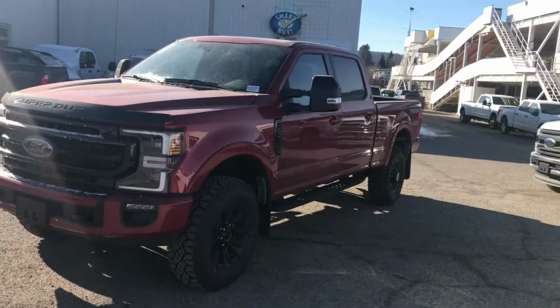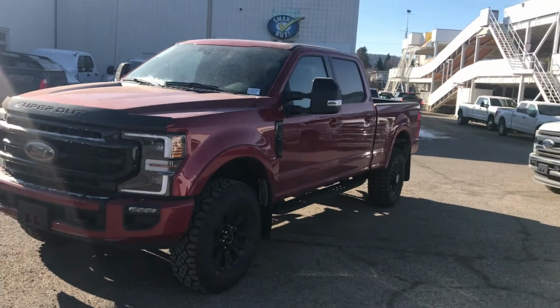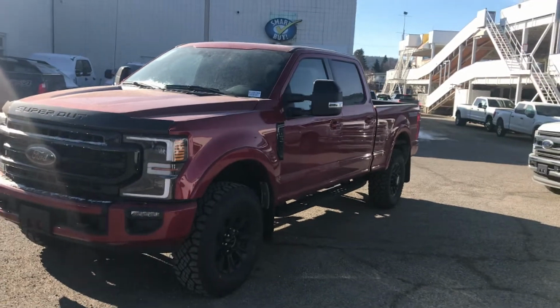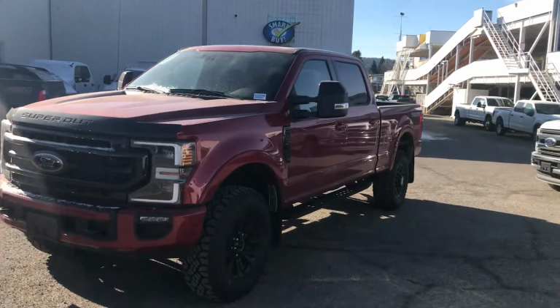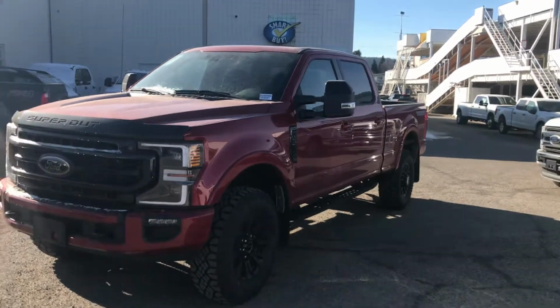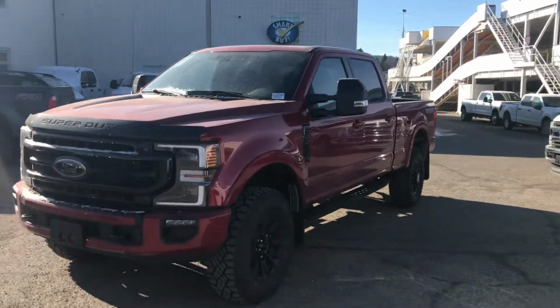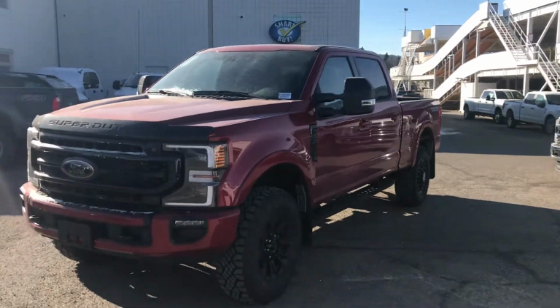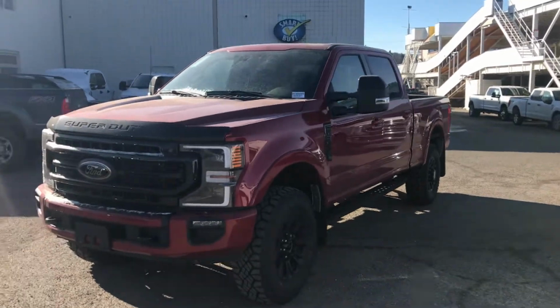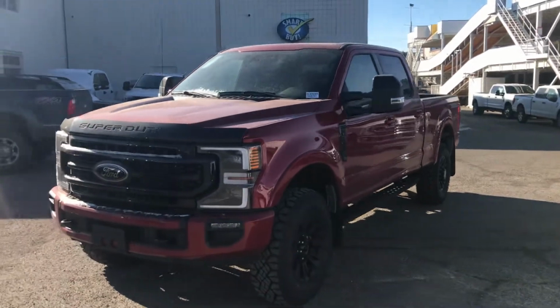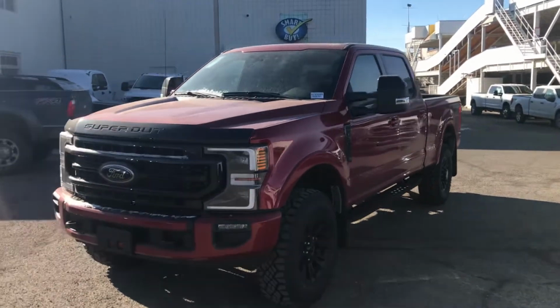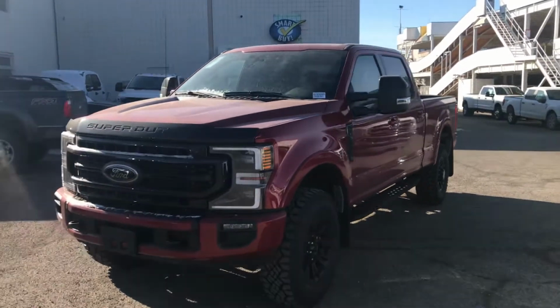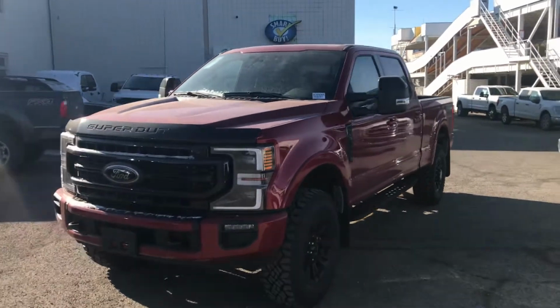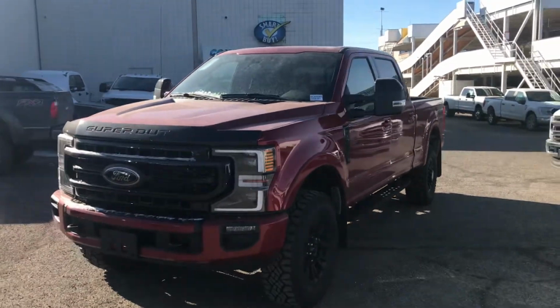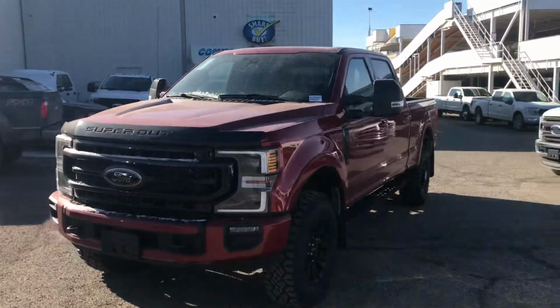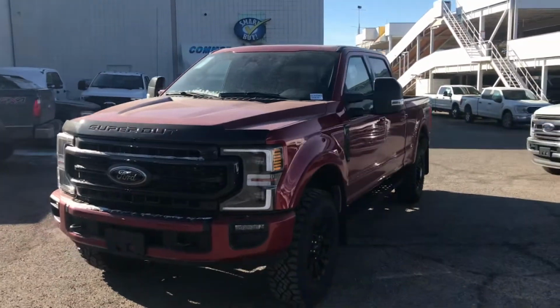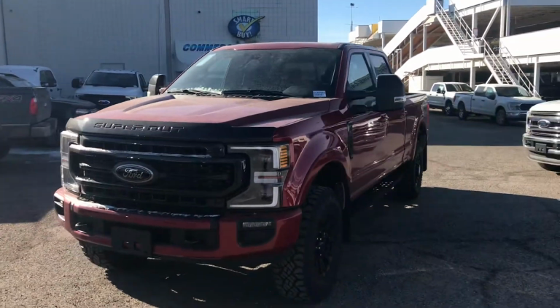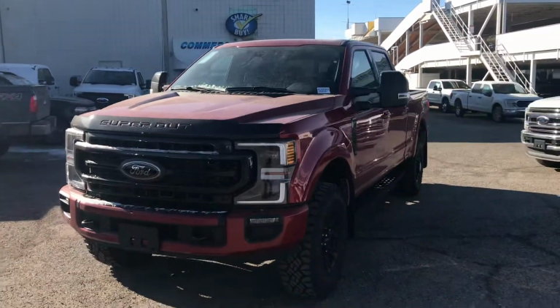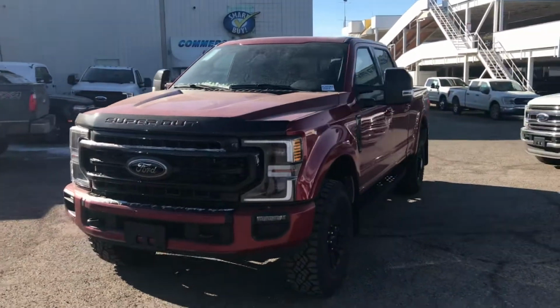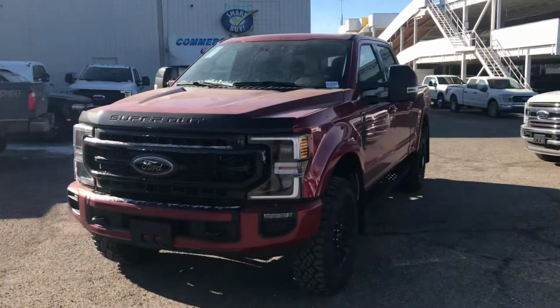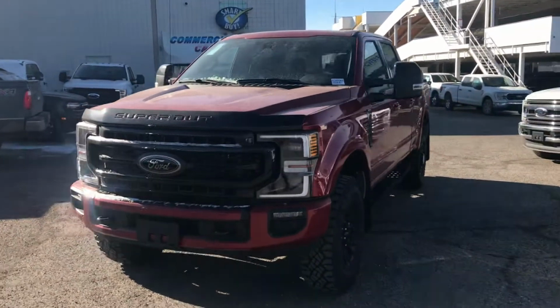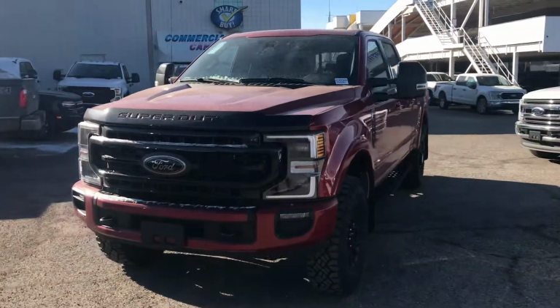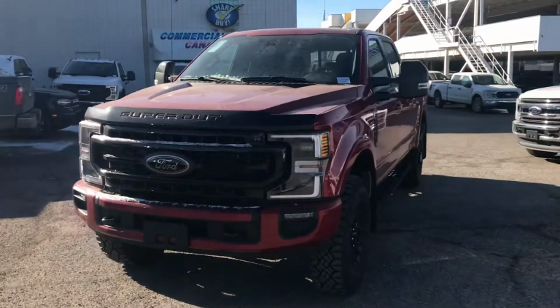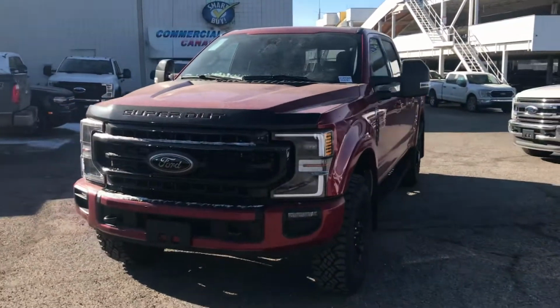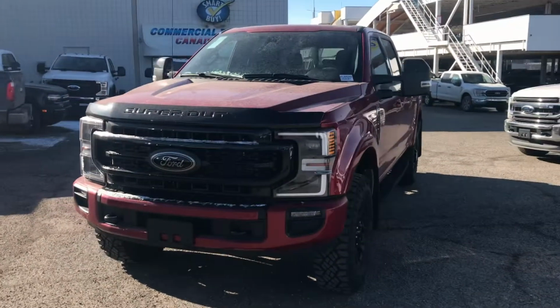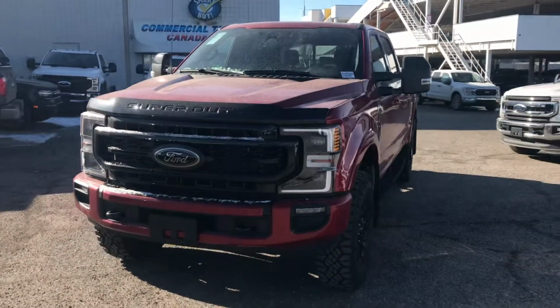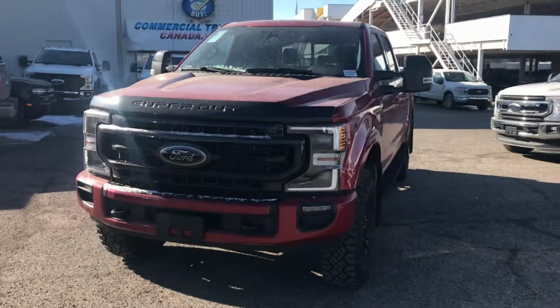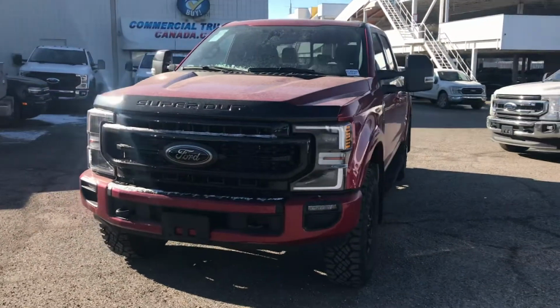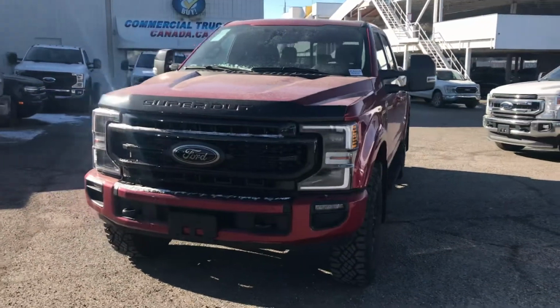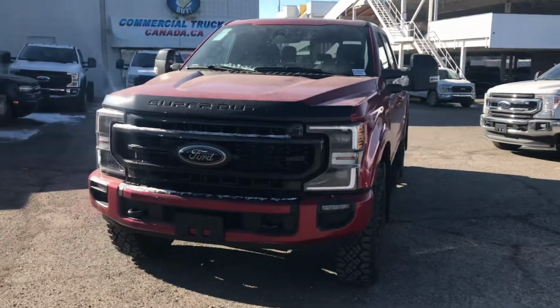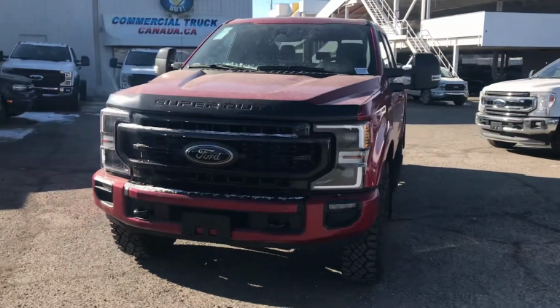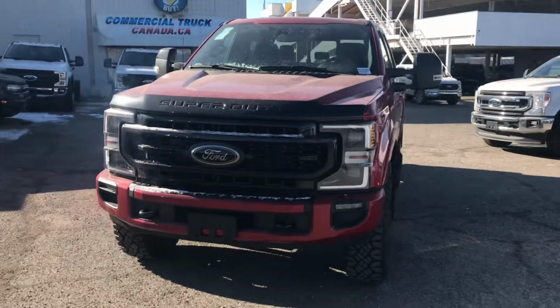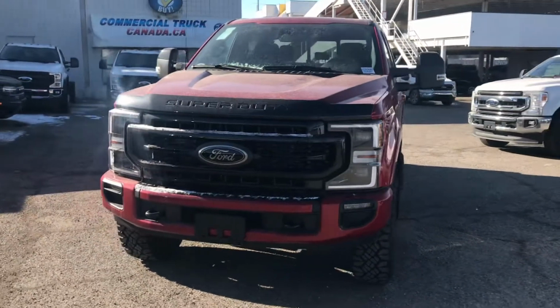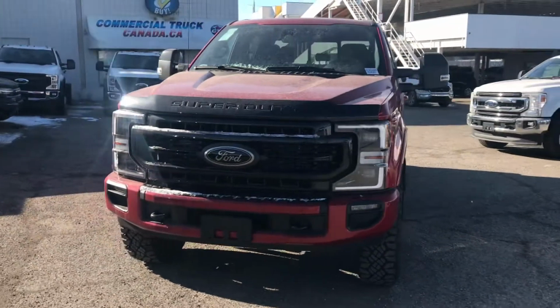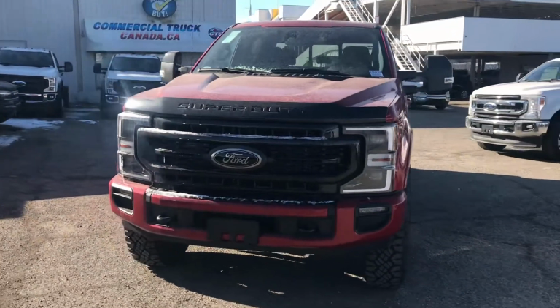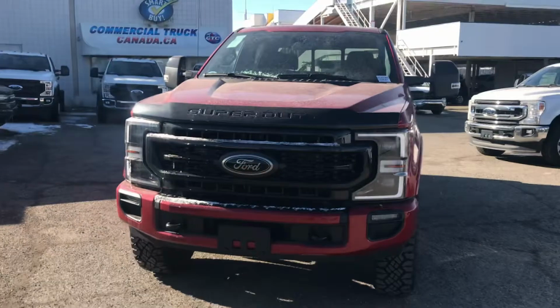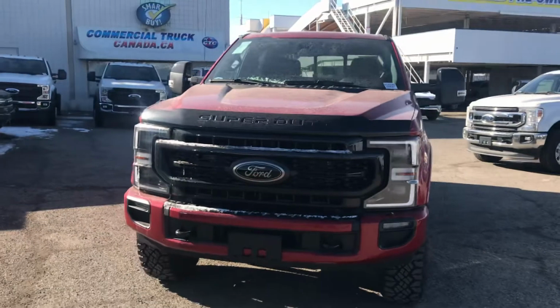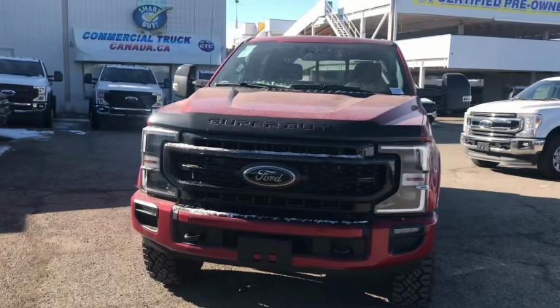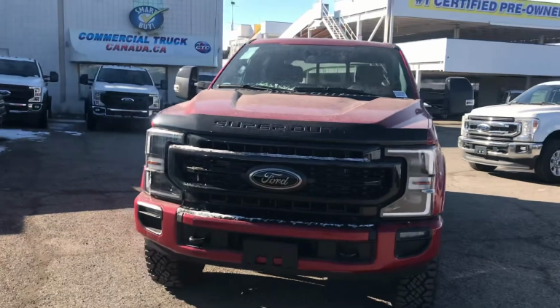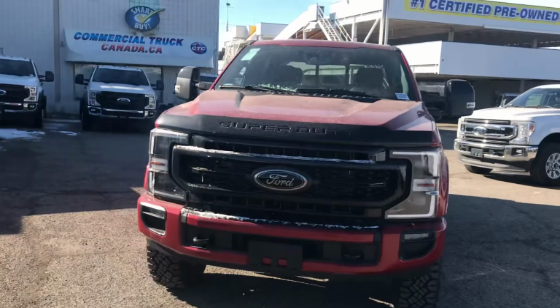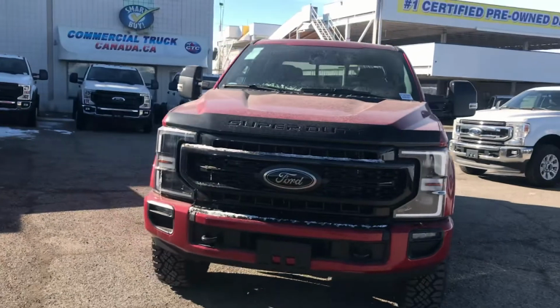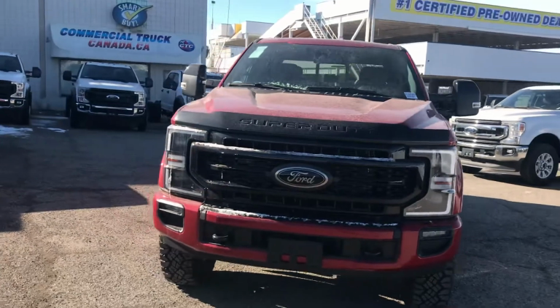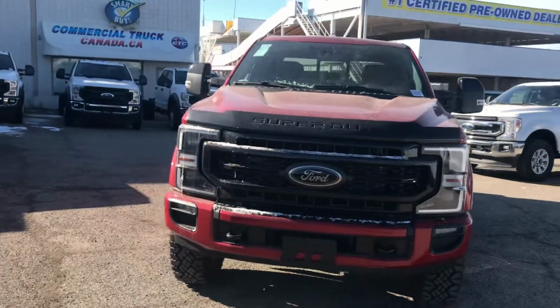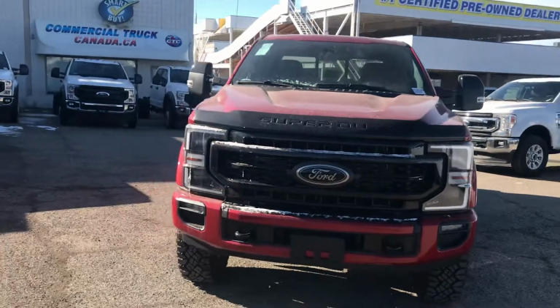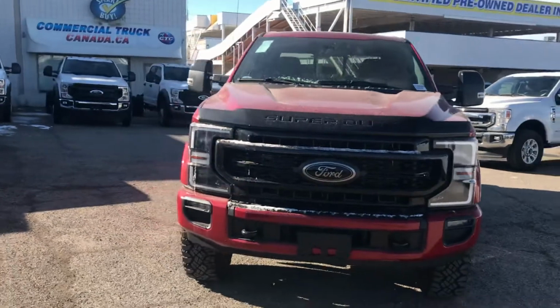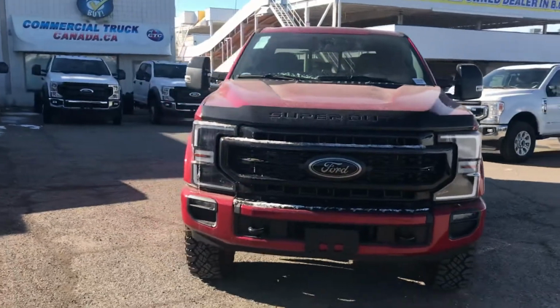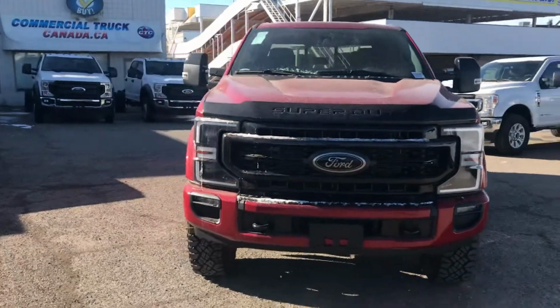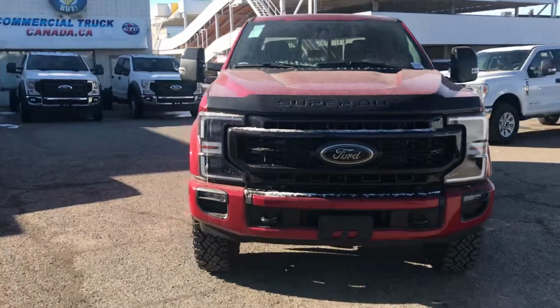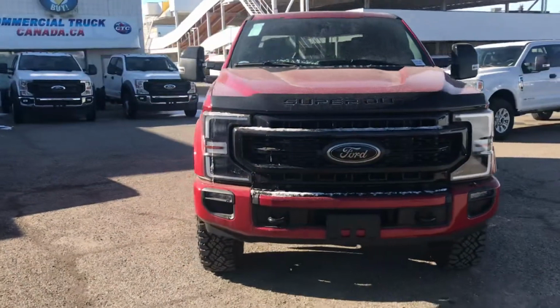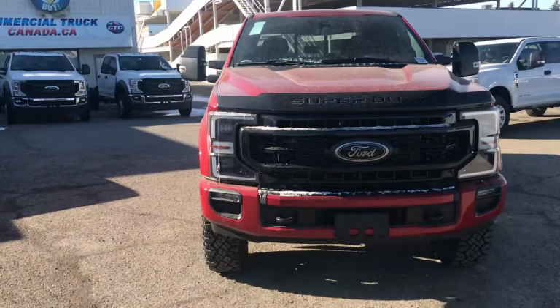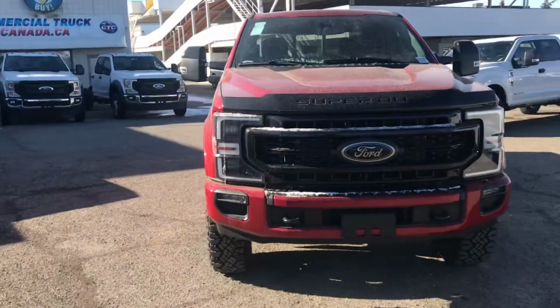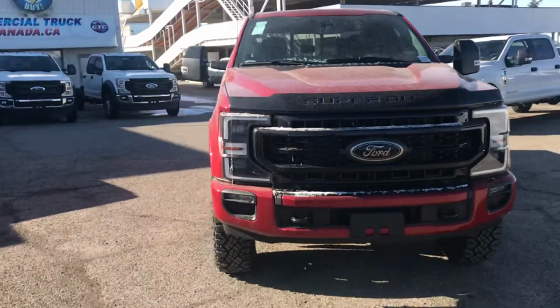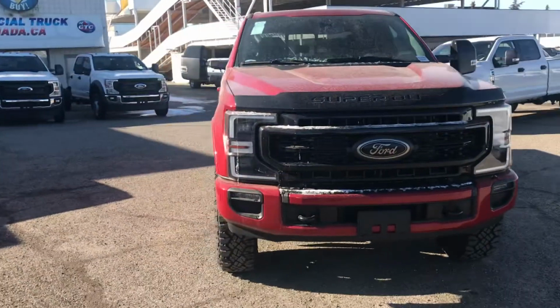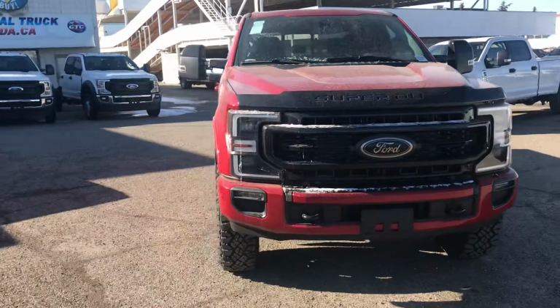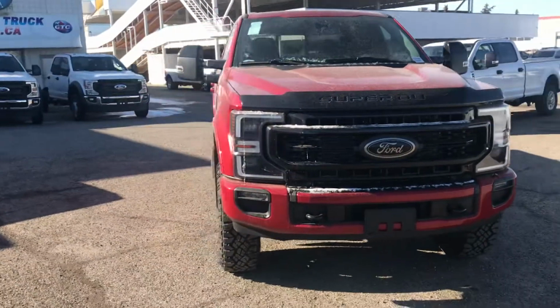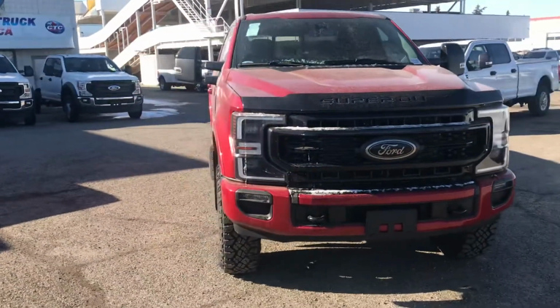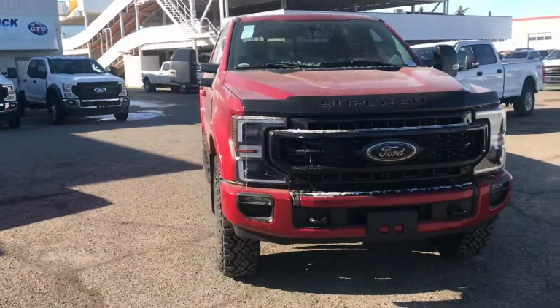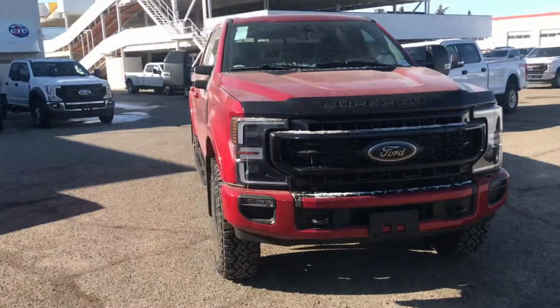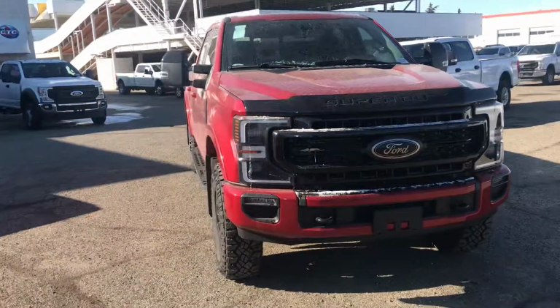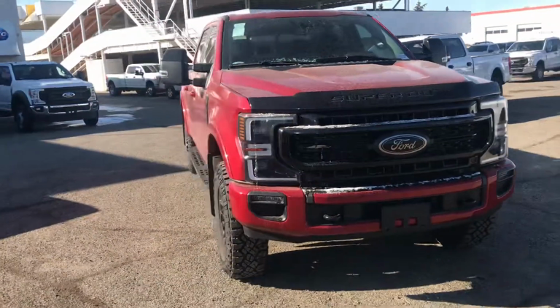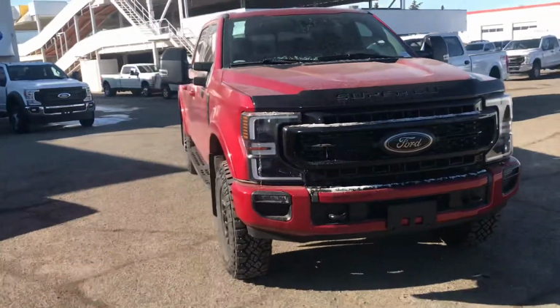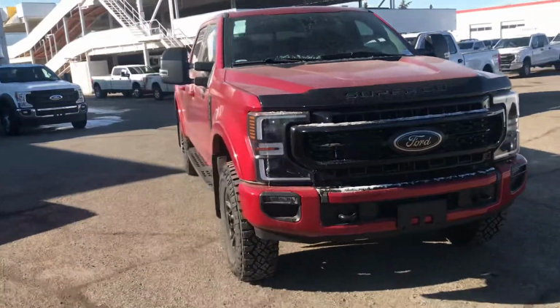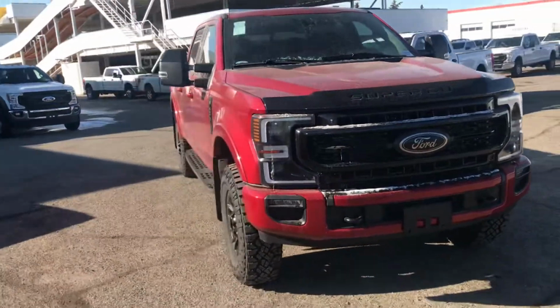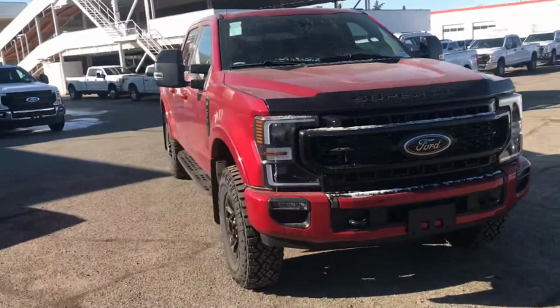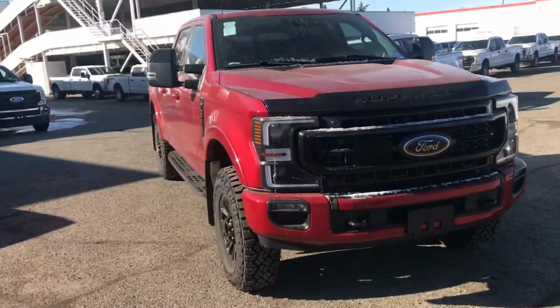Hey there Kendall, Kevin here from Prince George Forge. I just want to give you a quick walk-around video on this beautiful 2021 F-350 Tremor here.